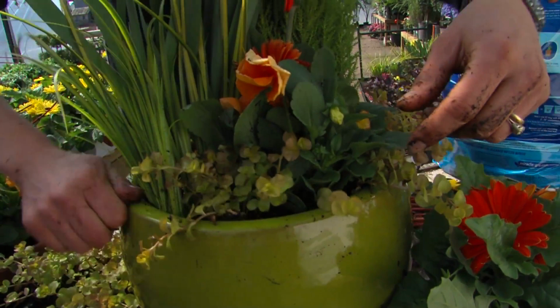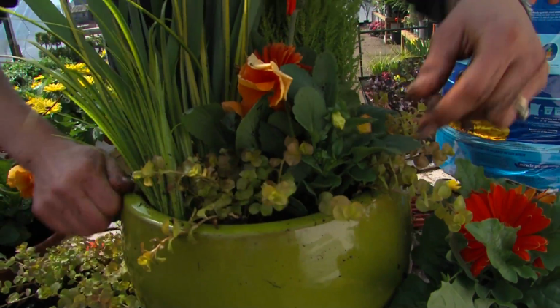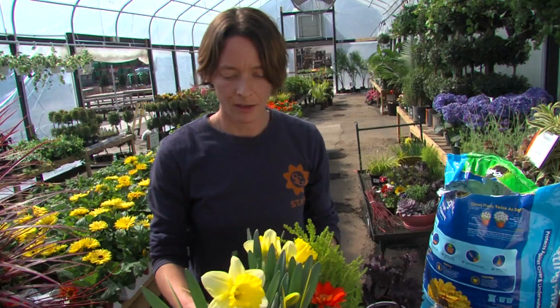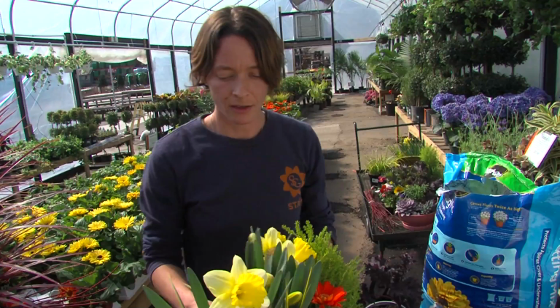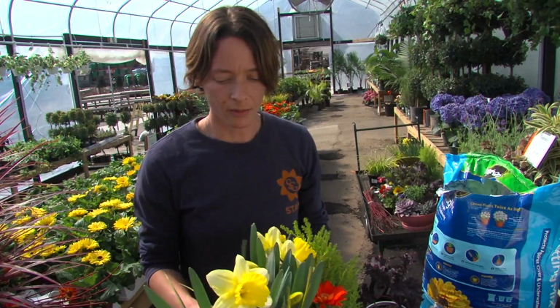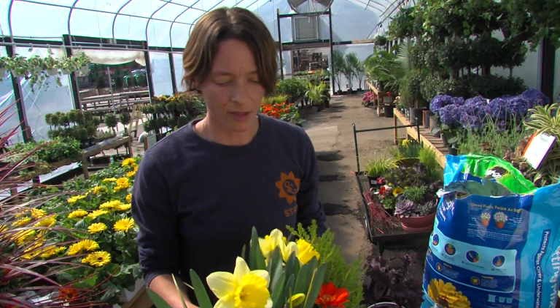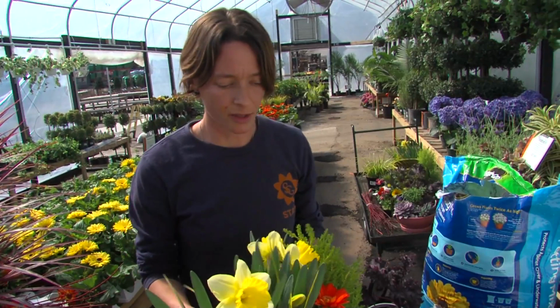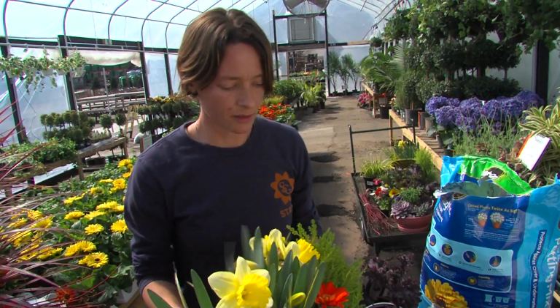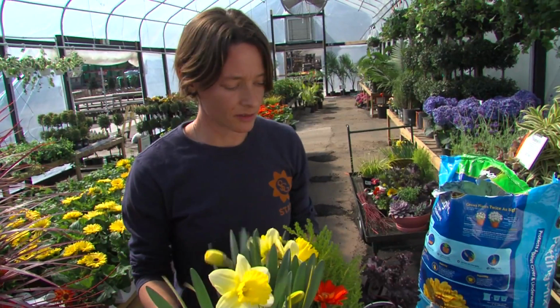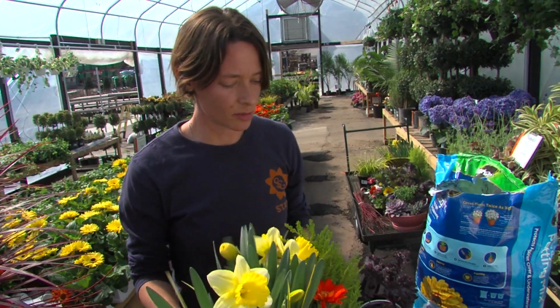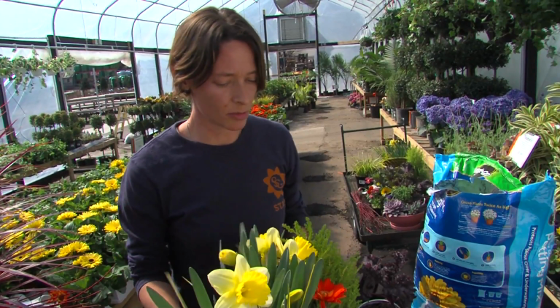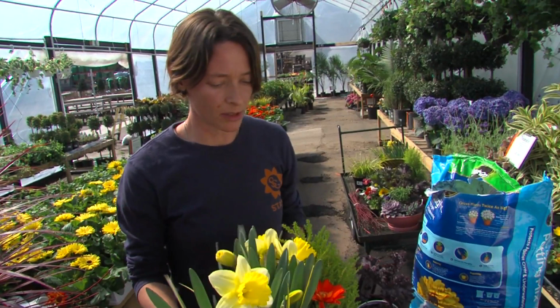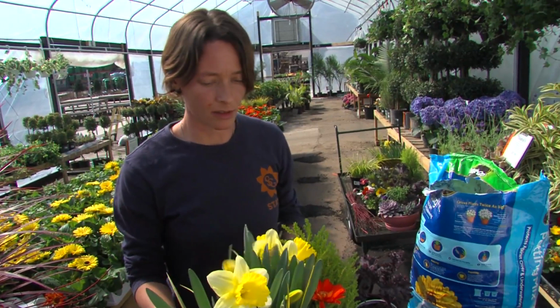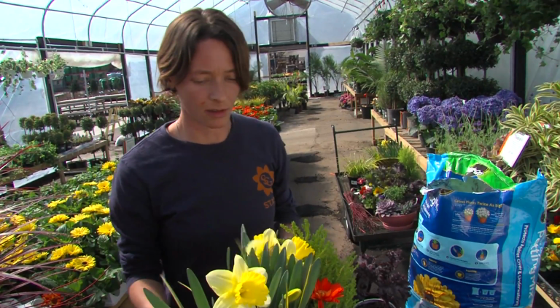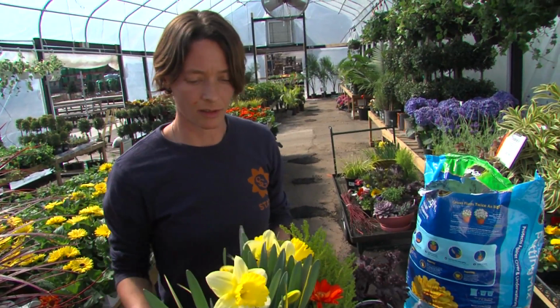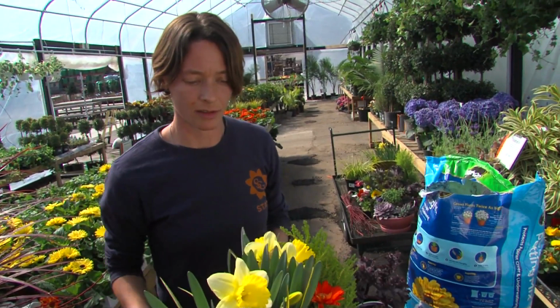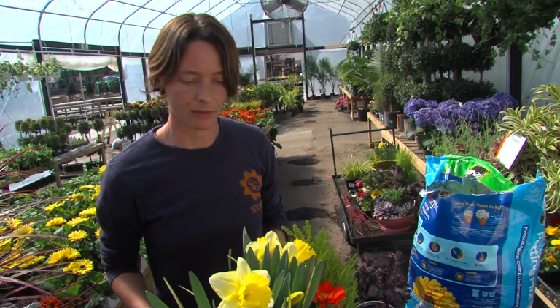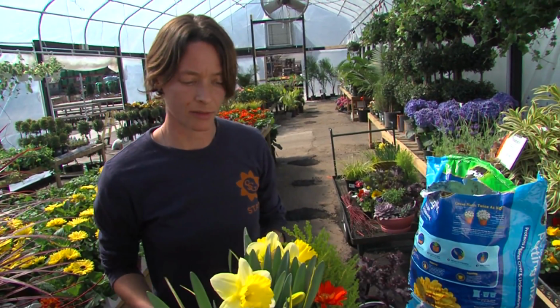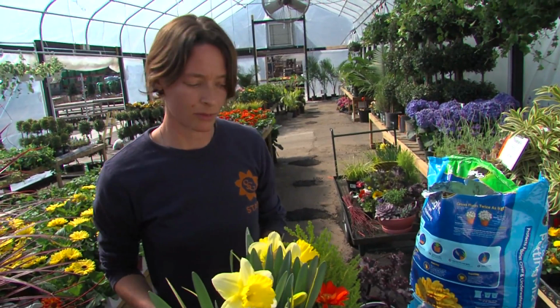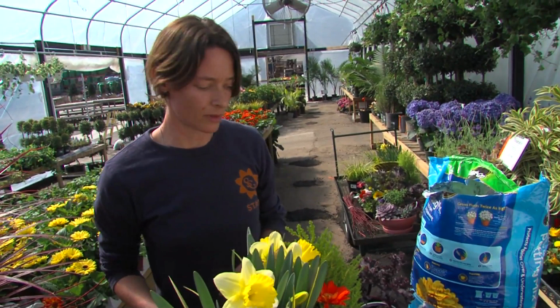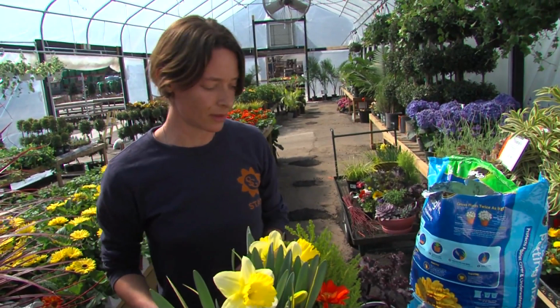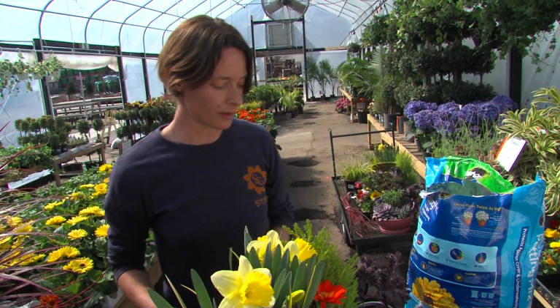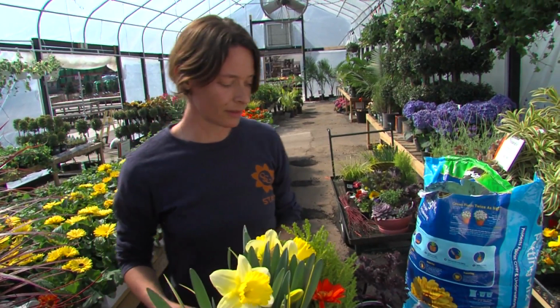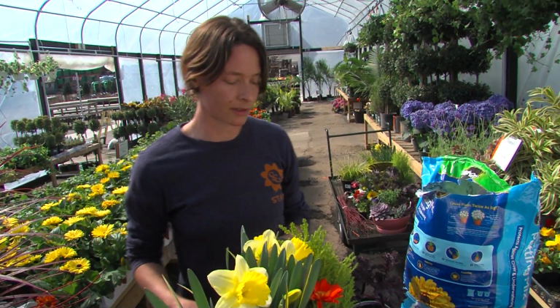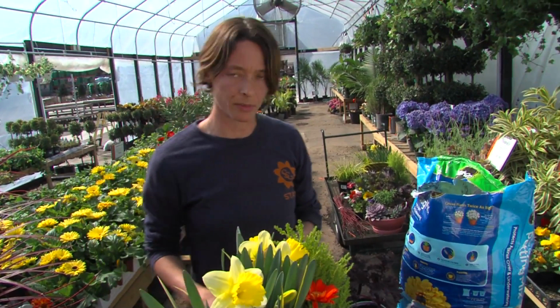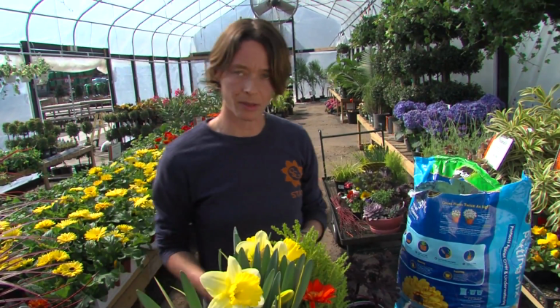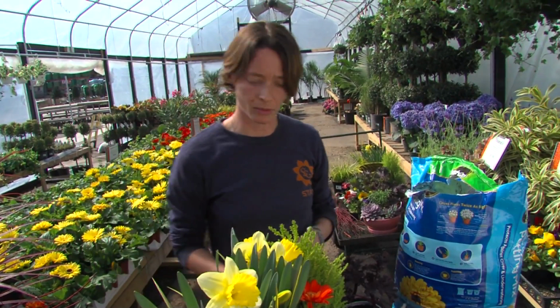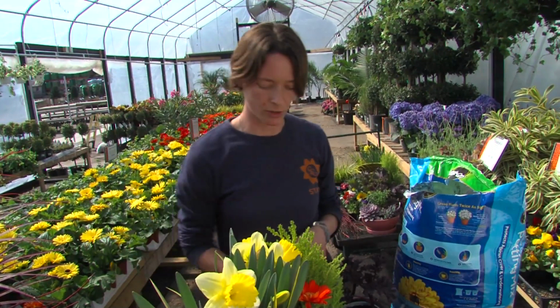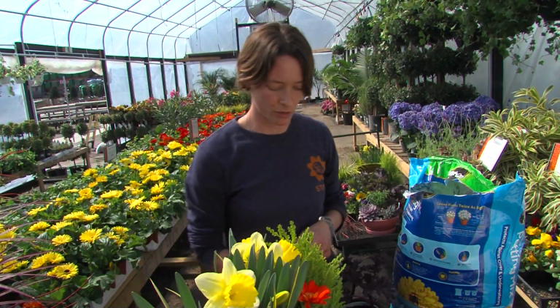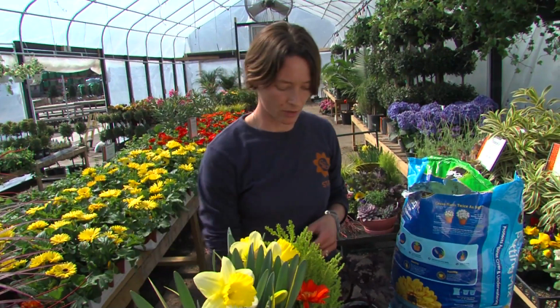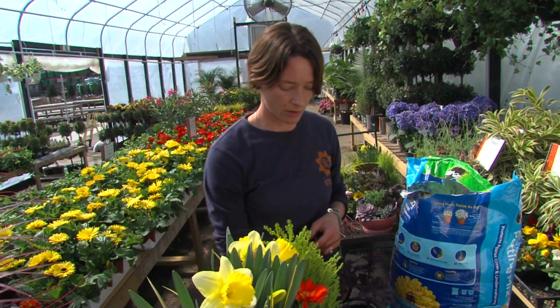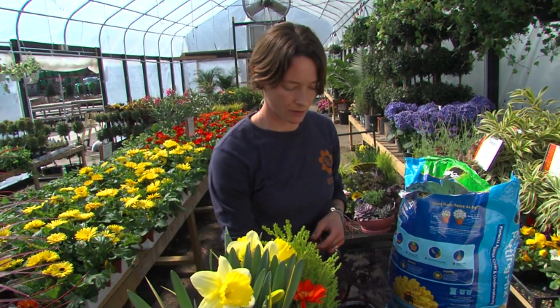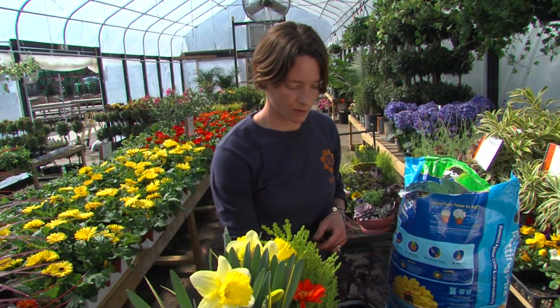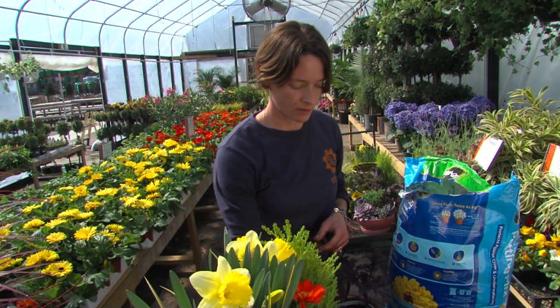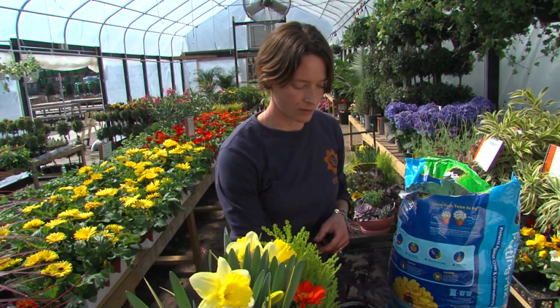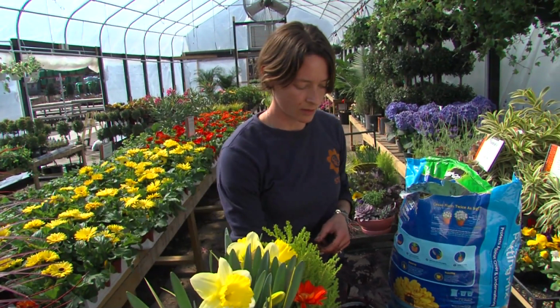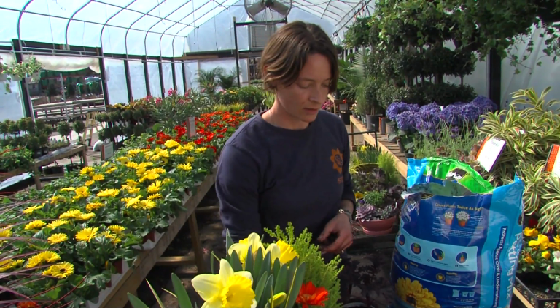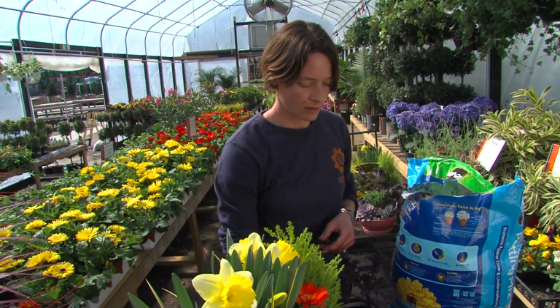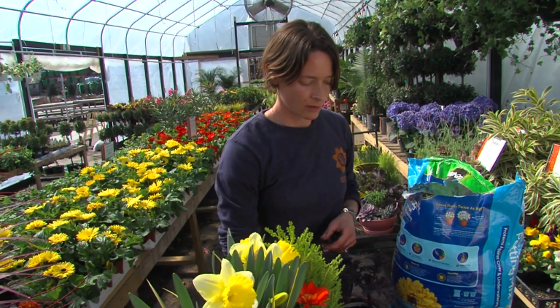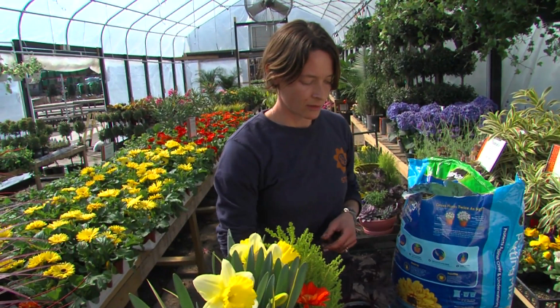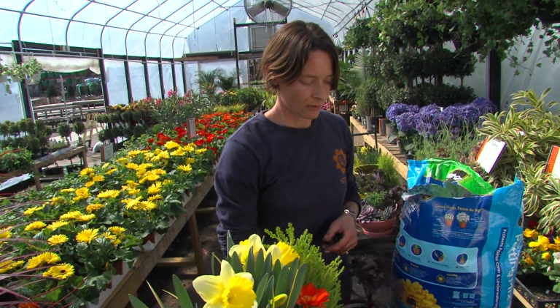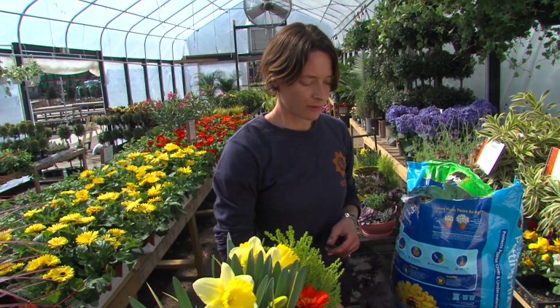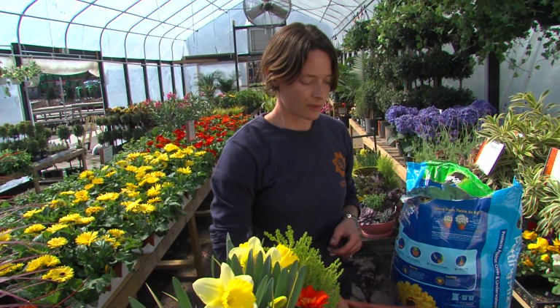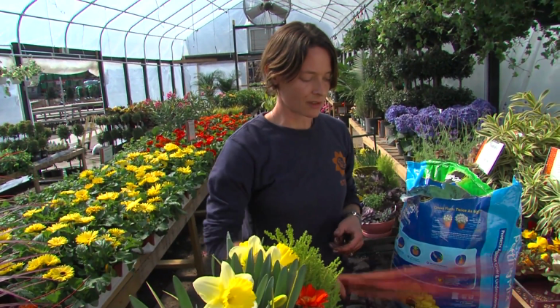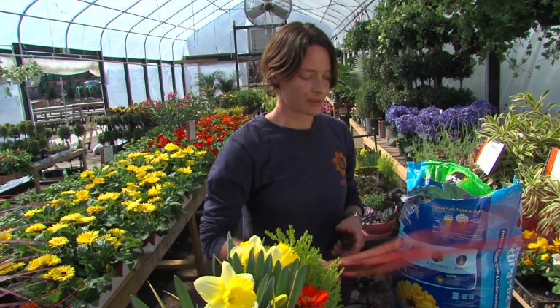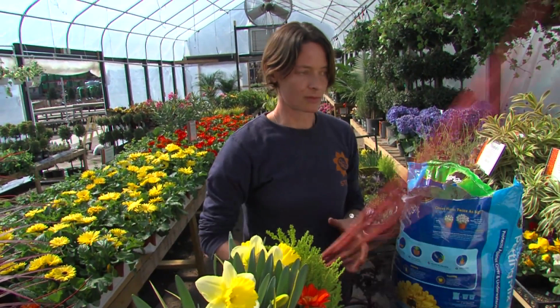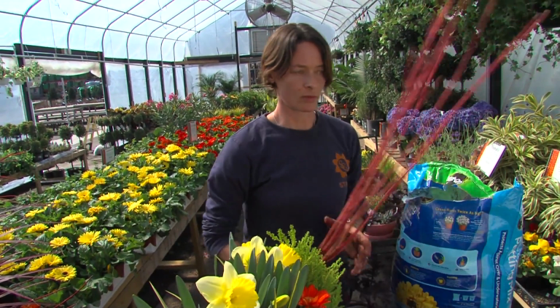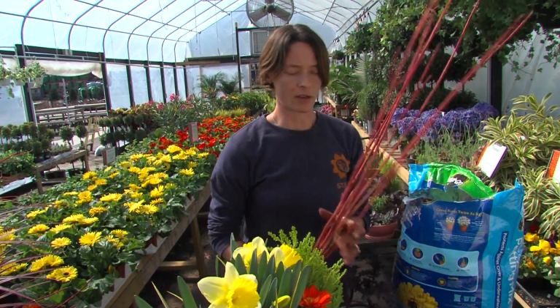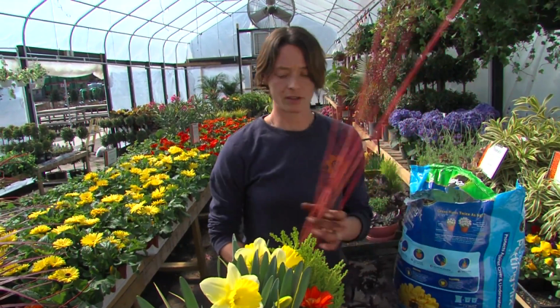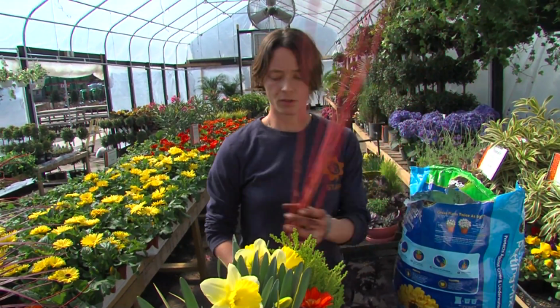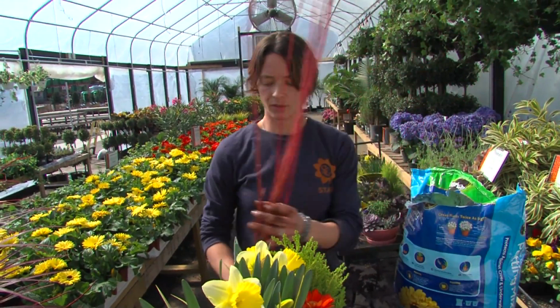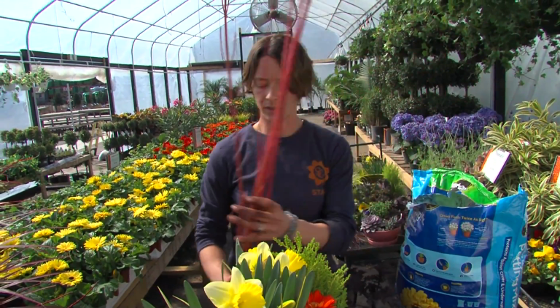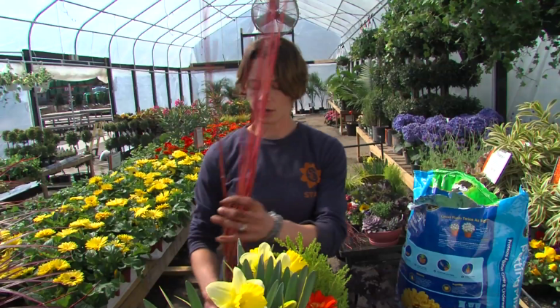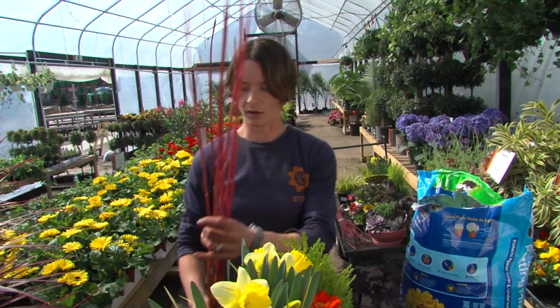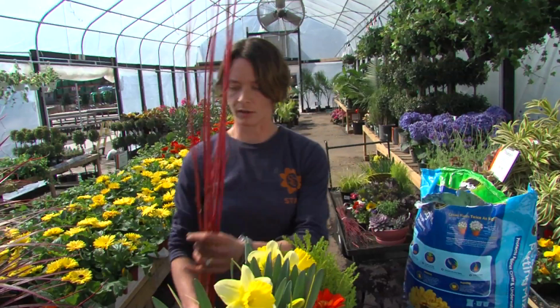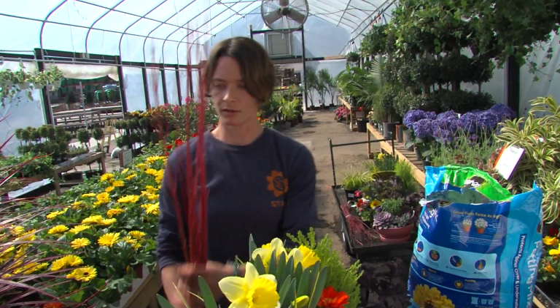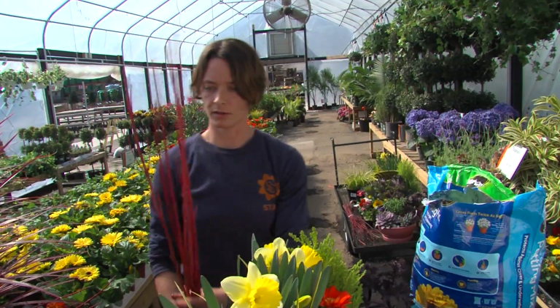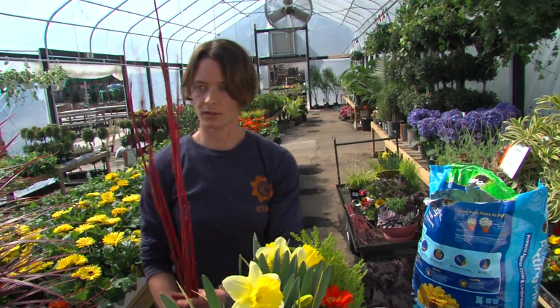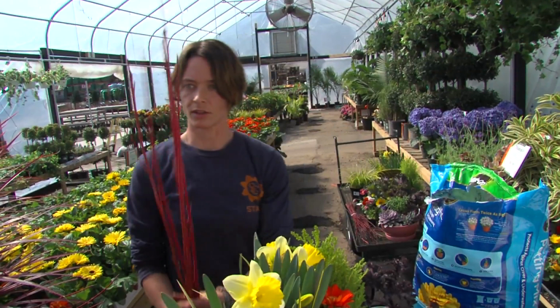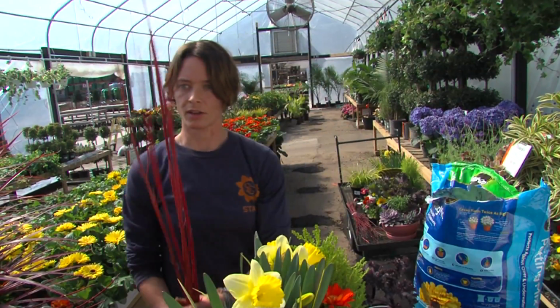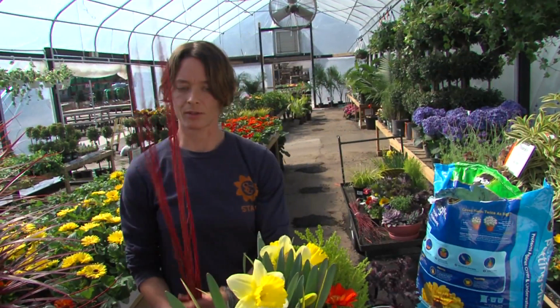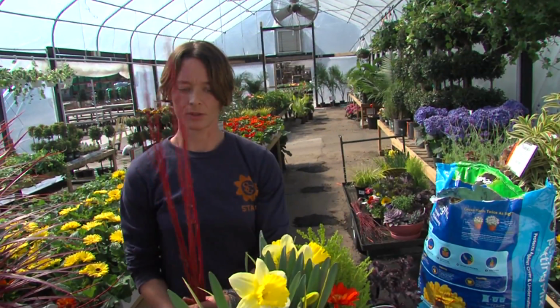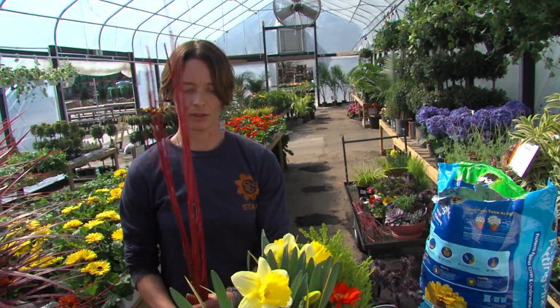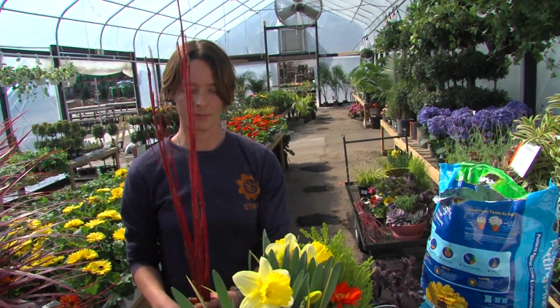Now, if you want a little bit more drama, we've got some red twig cardinal dogwood.